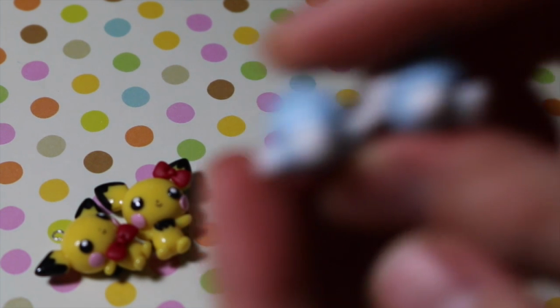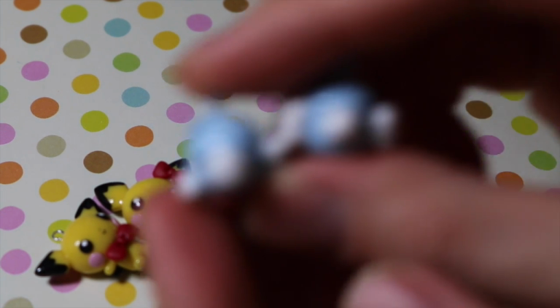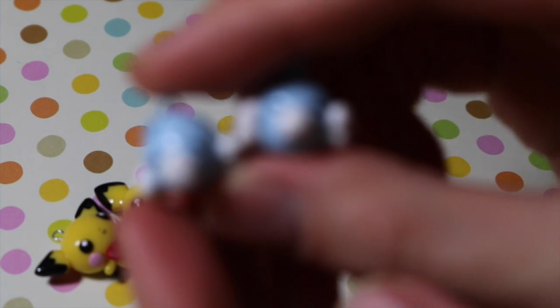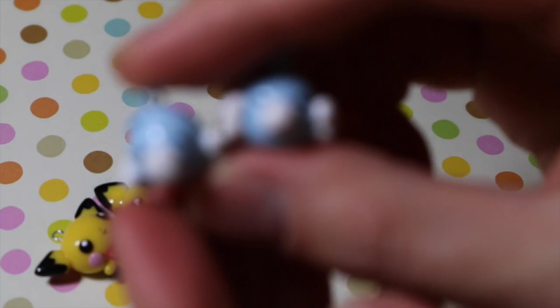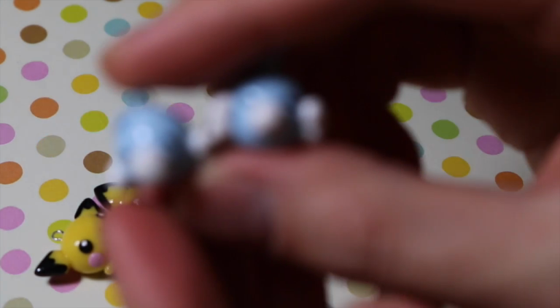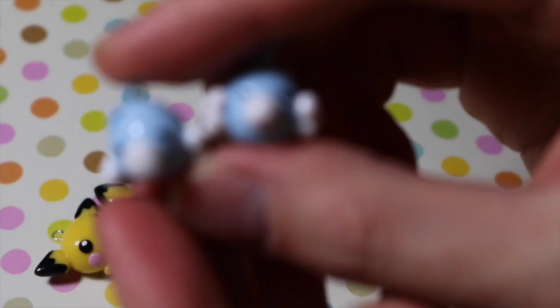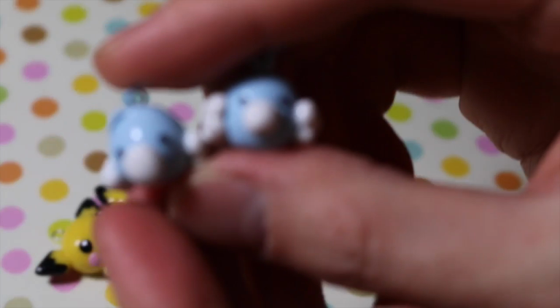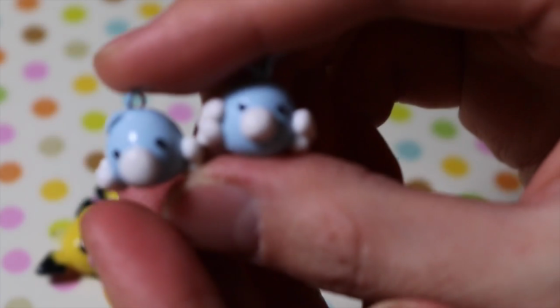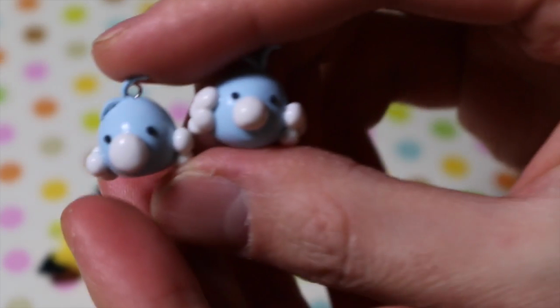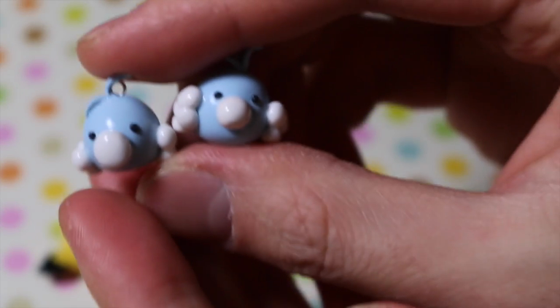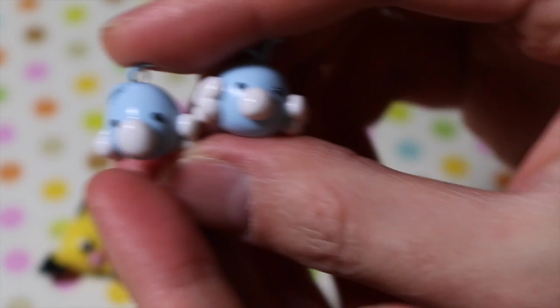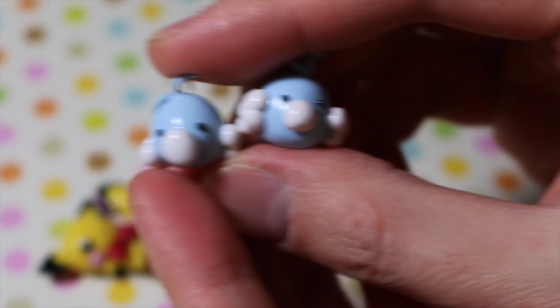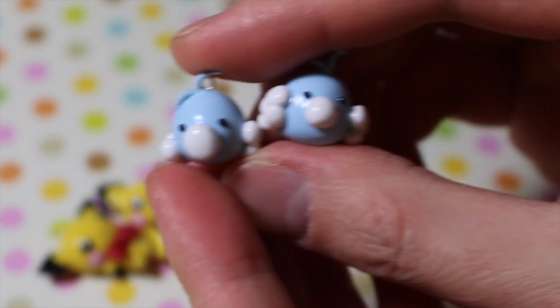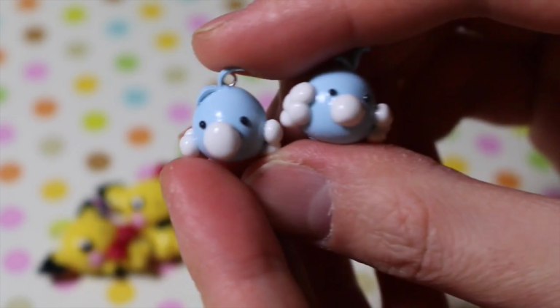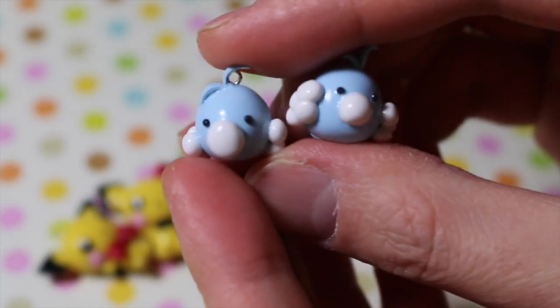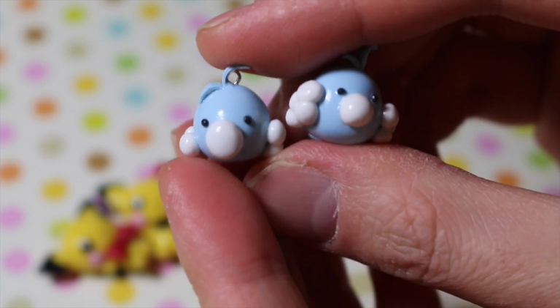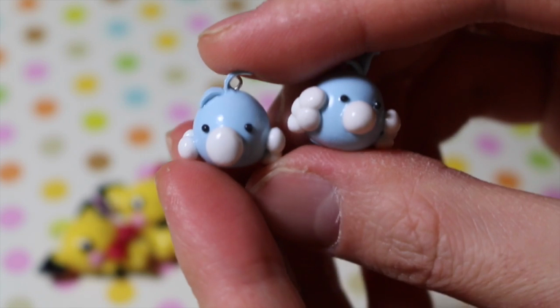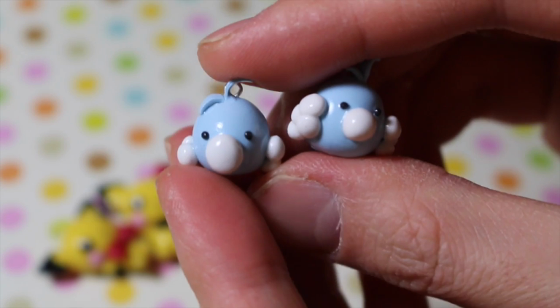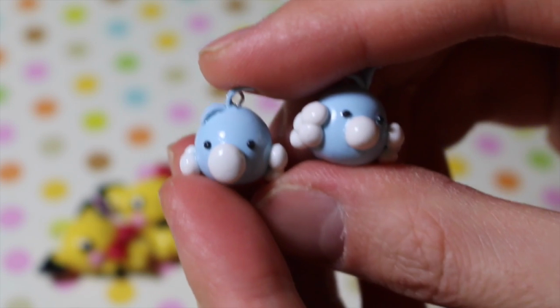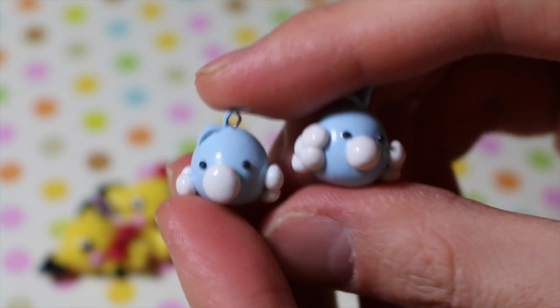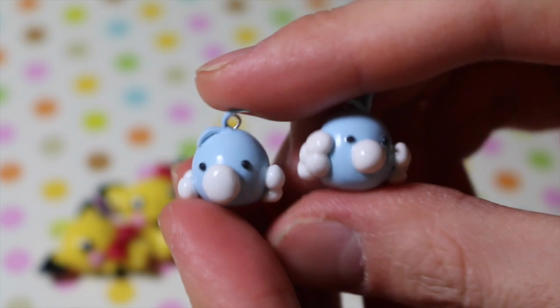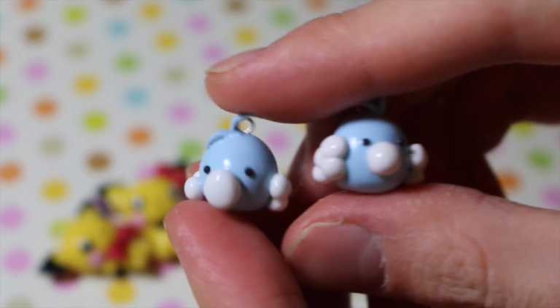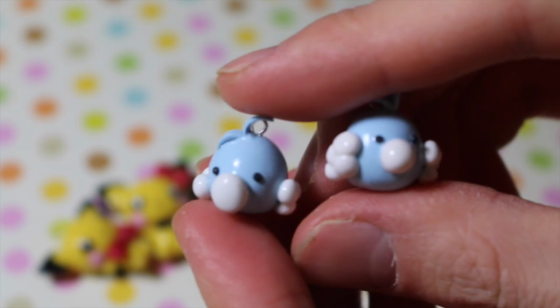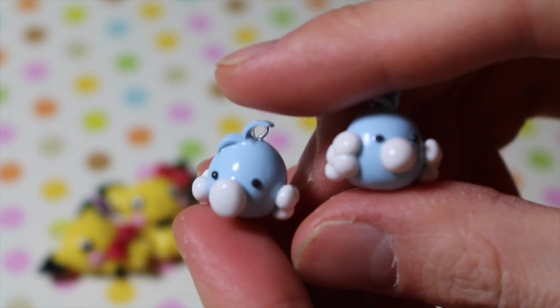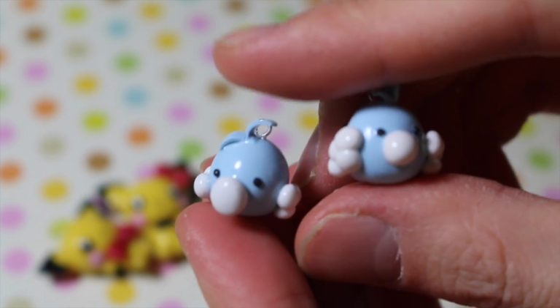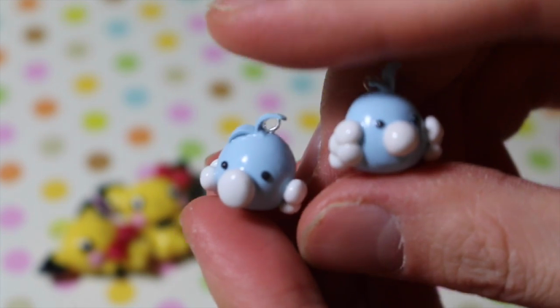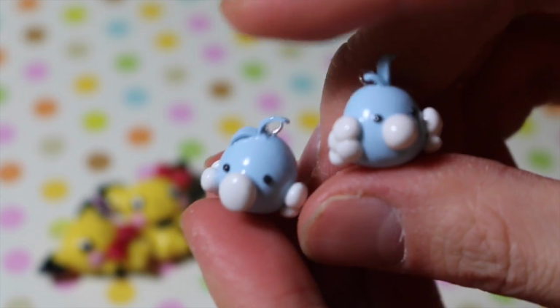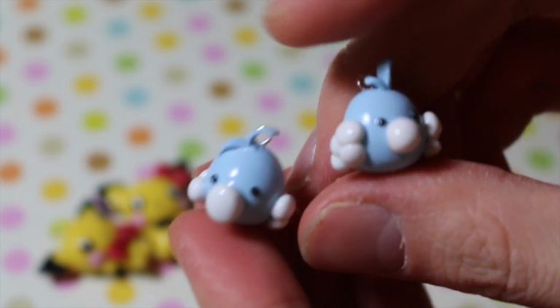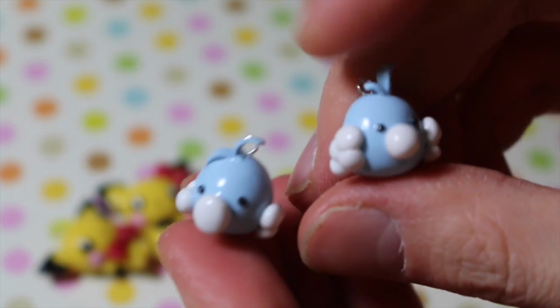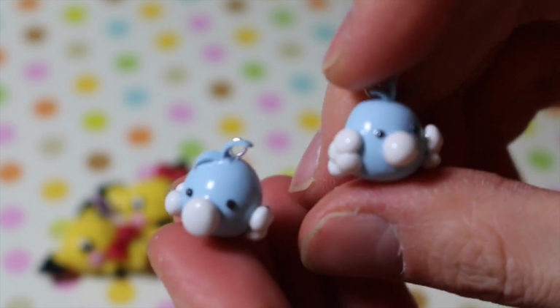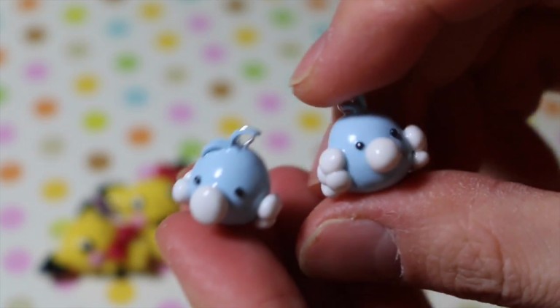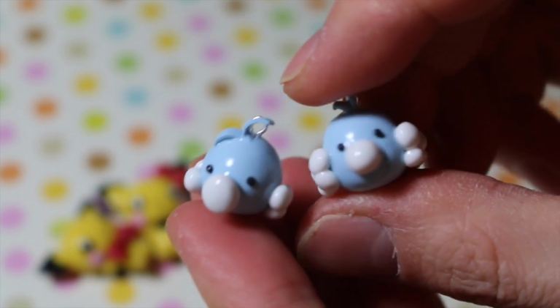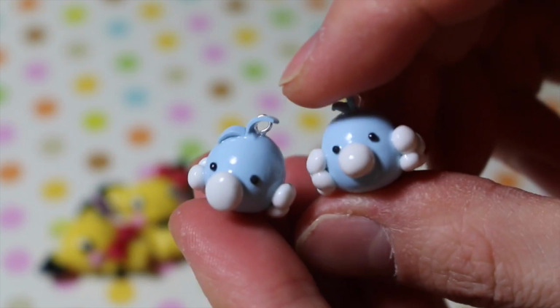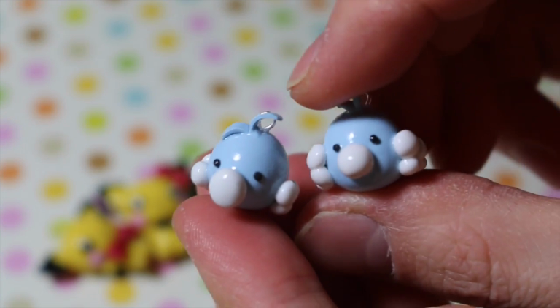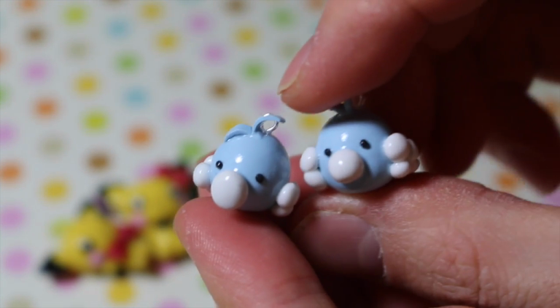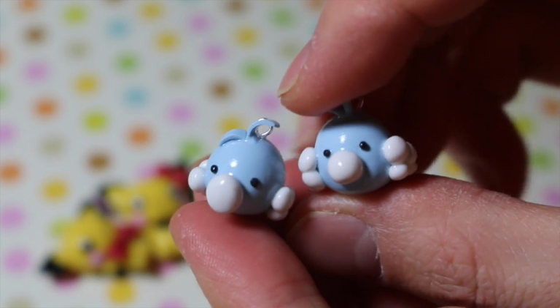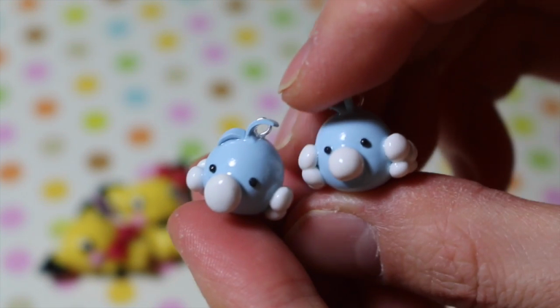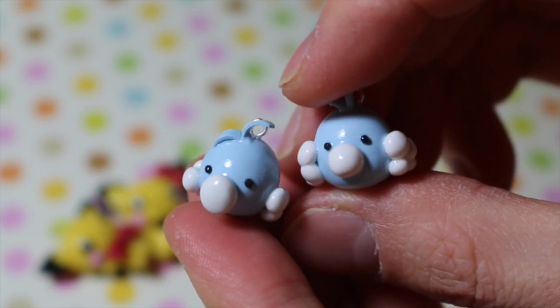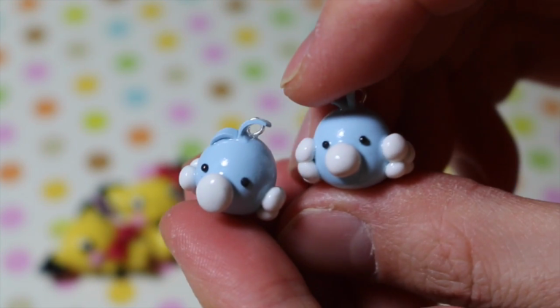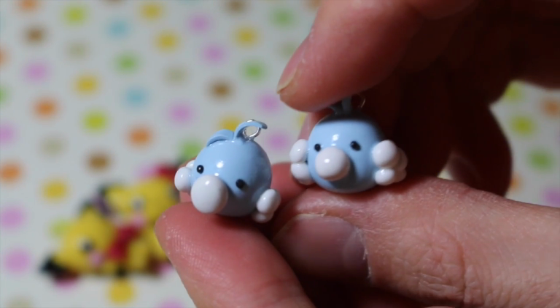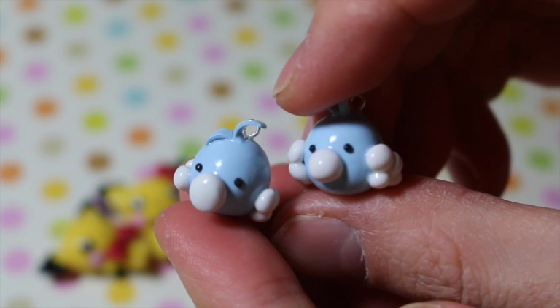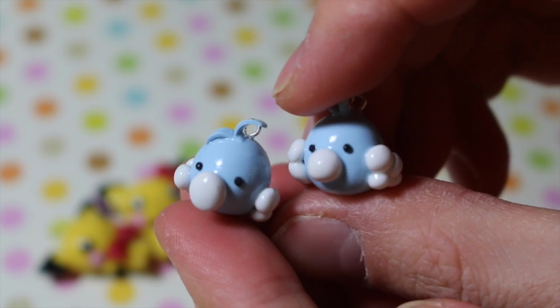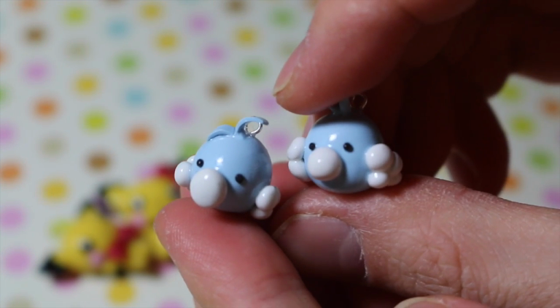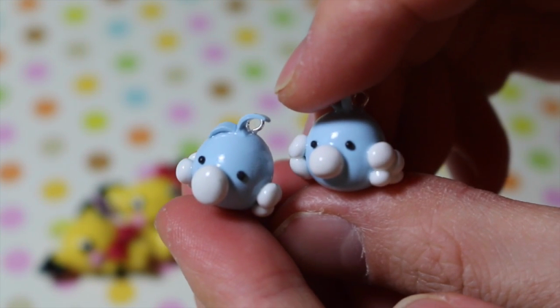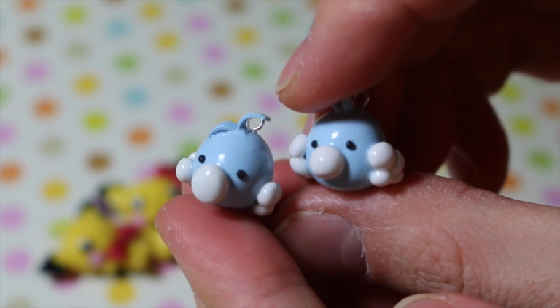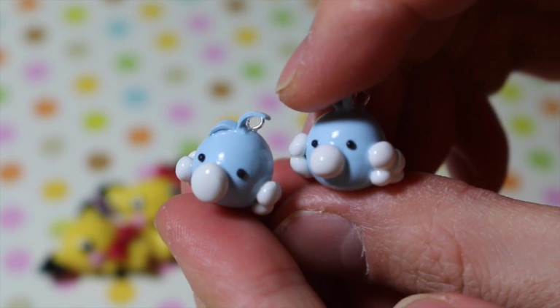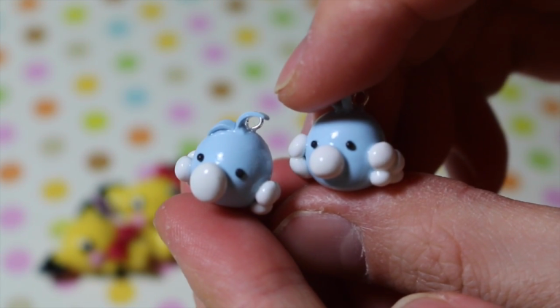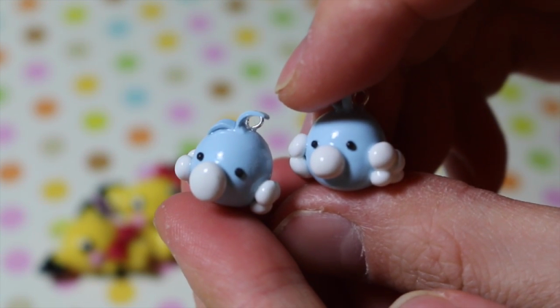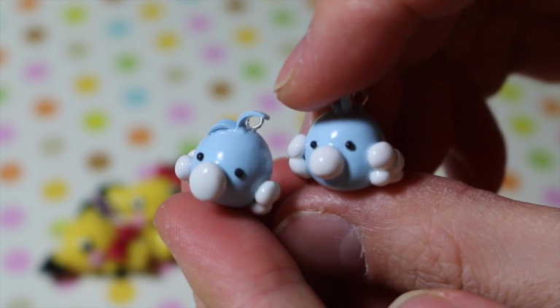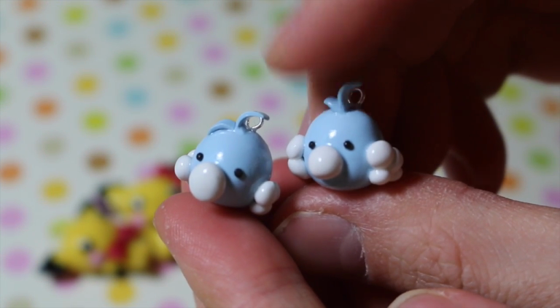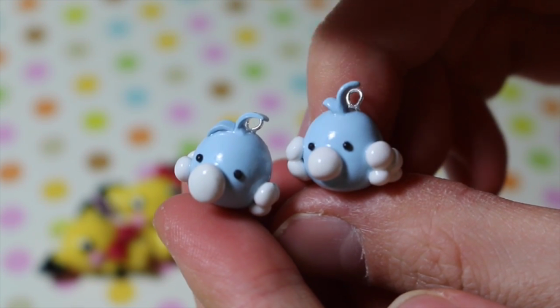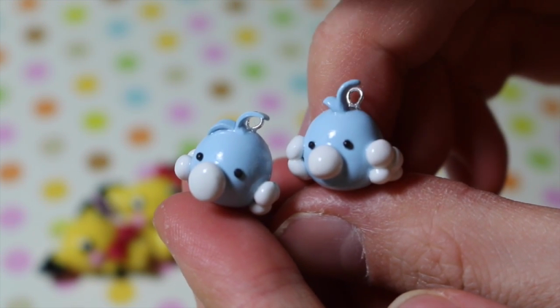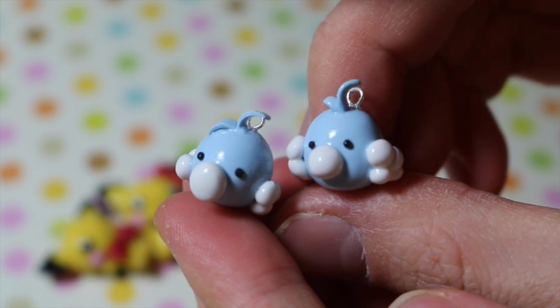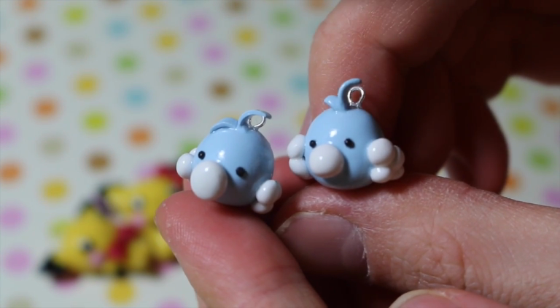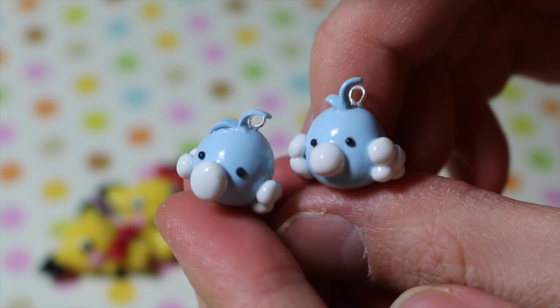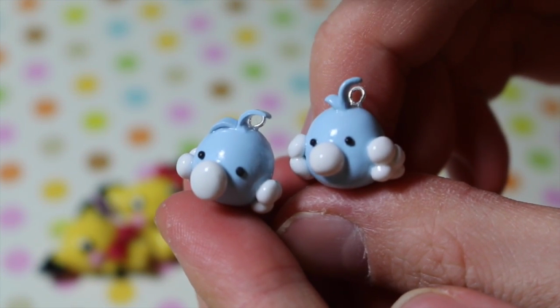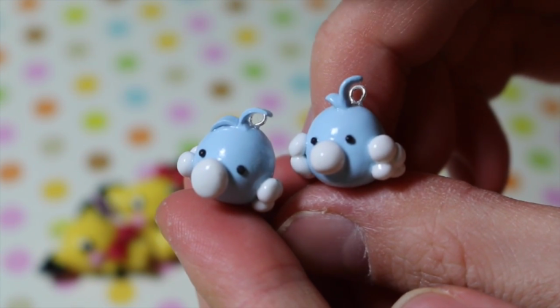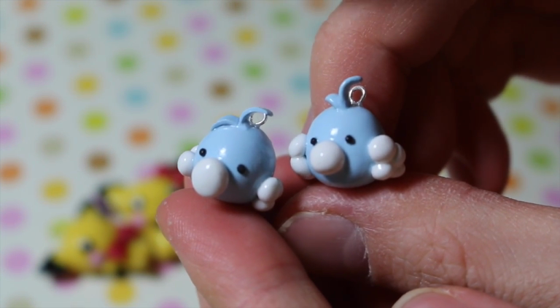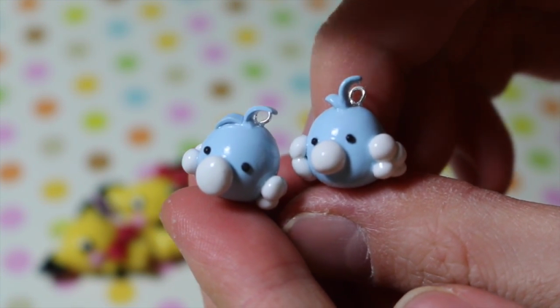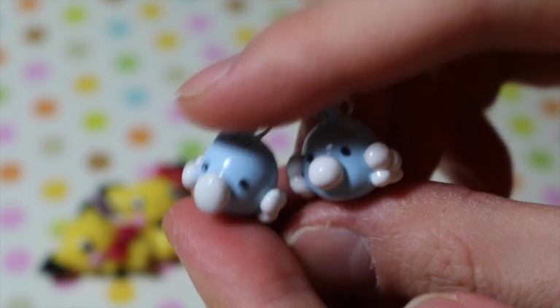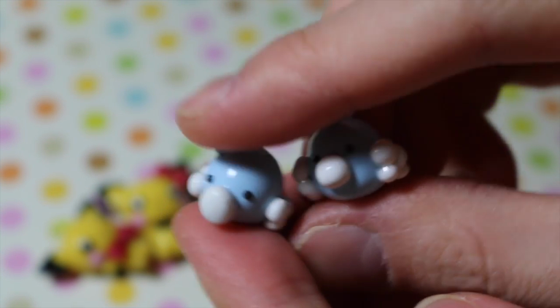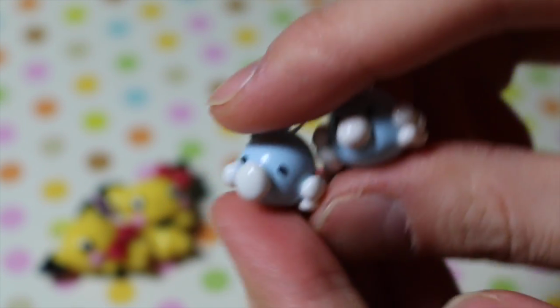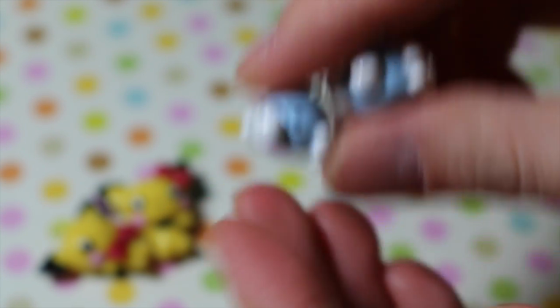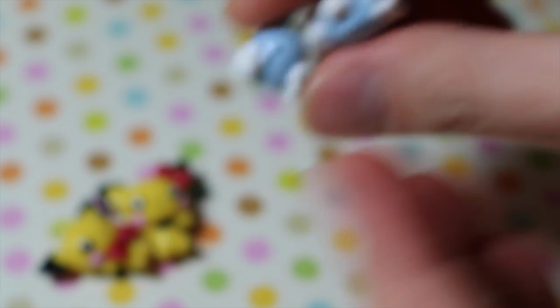Next I have these two chibi Suablu charms and this was for a collaboration I did with Kaisar.